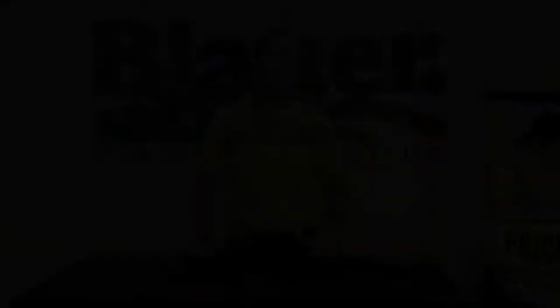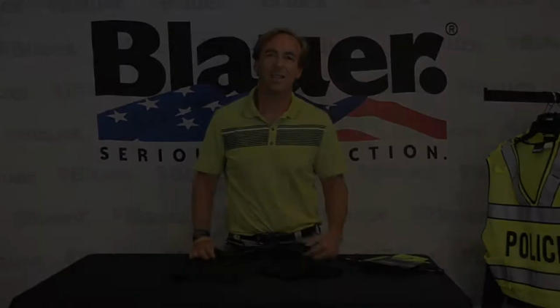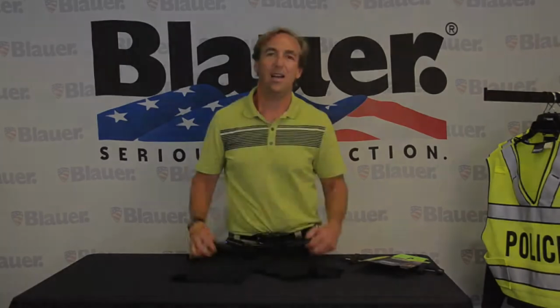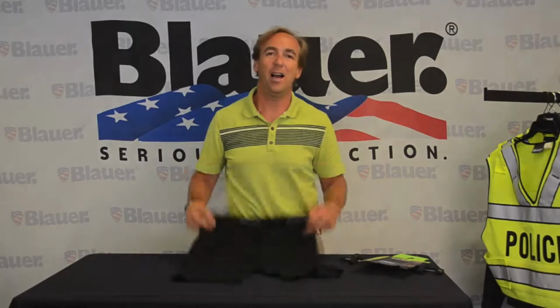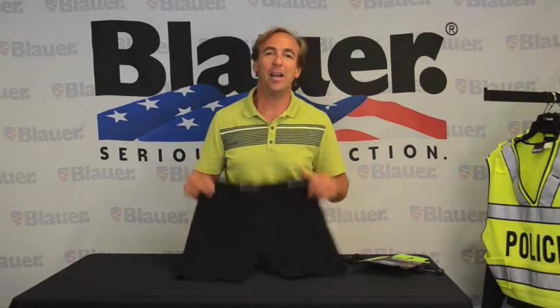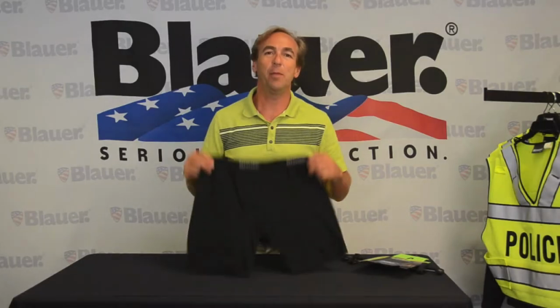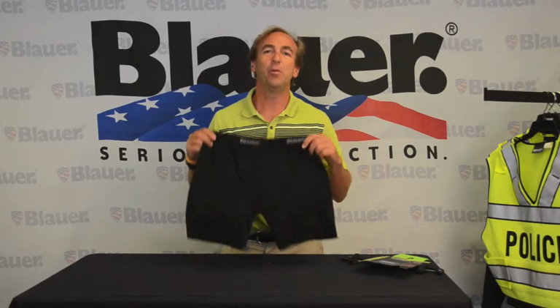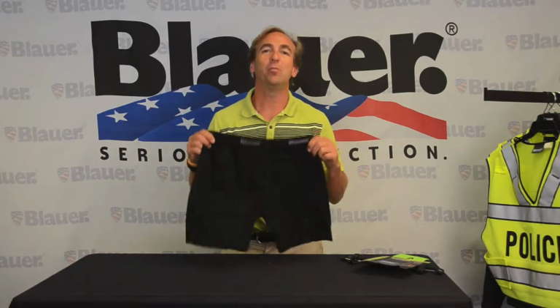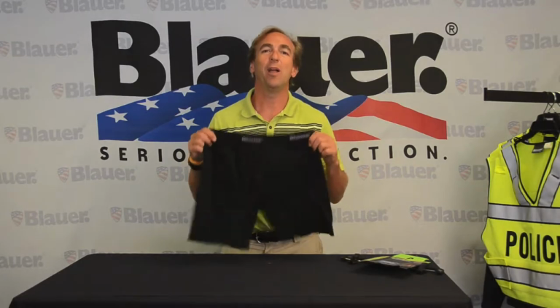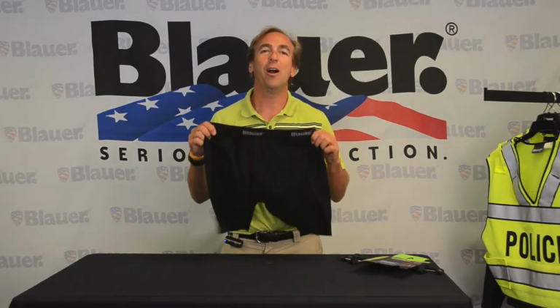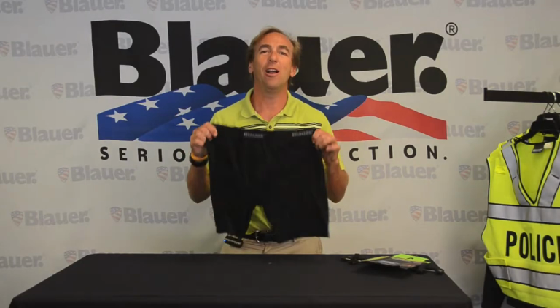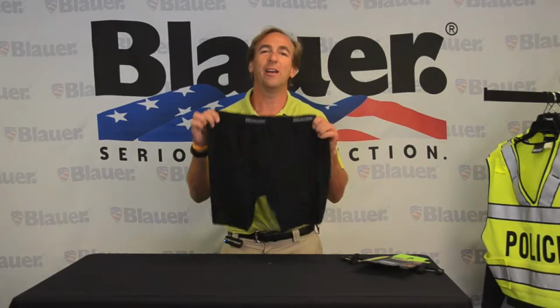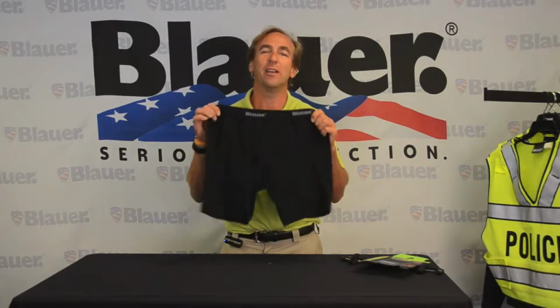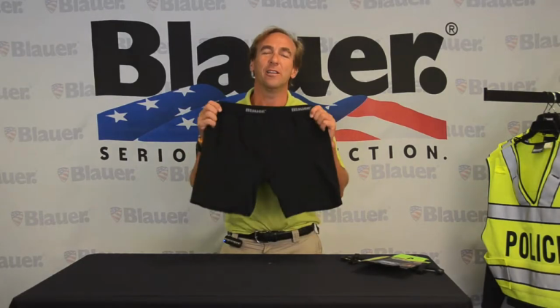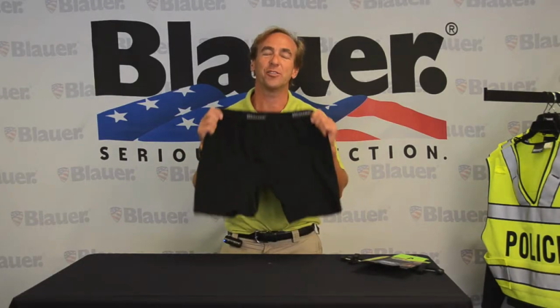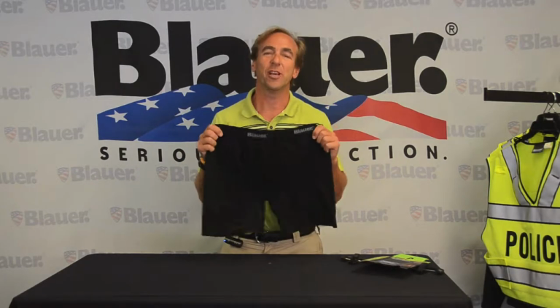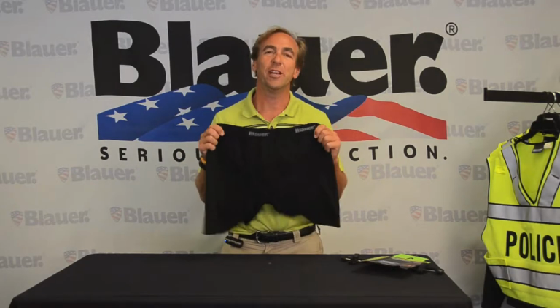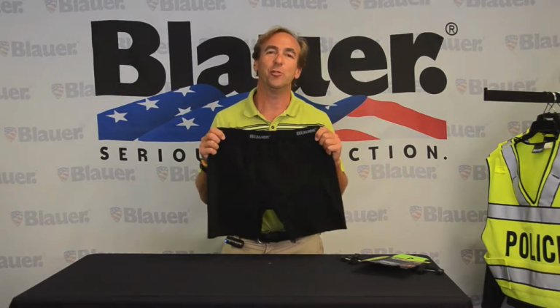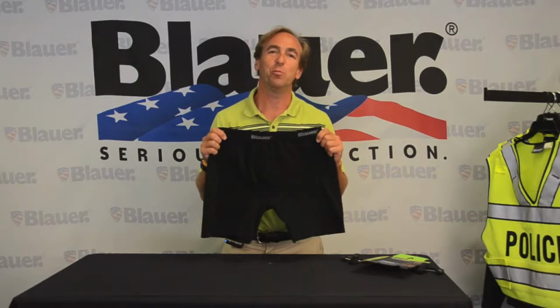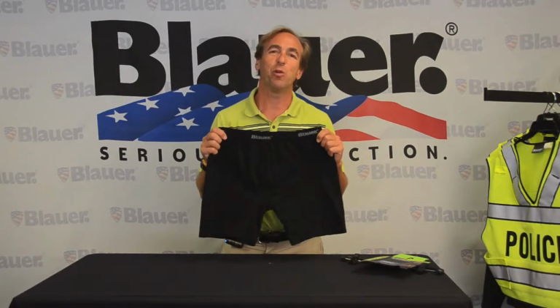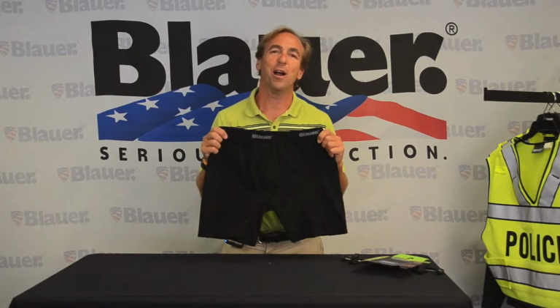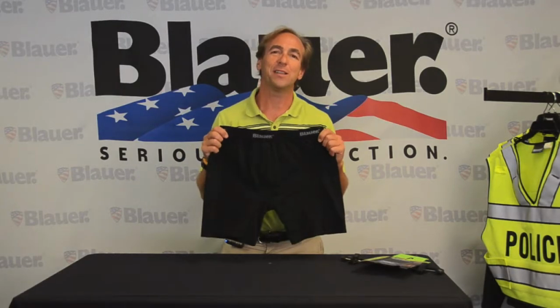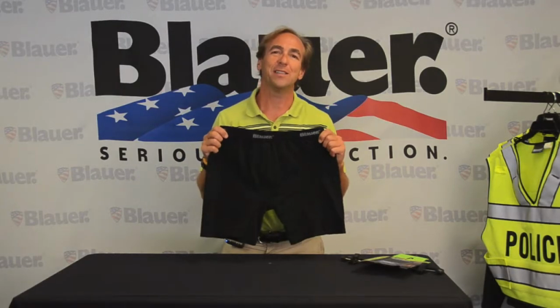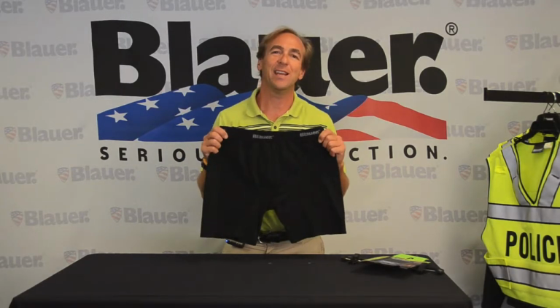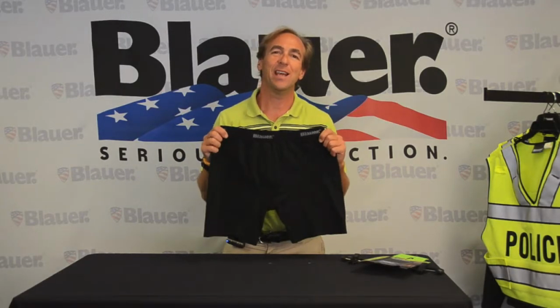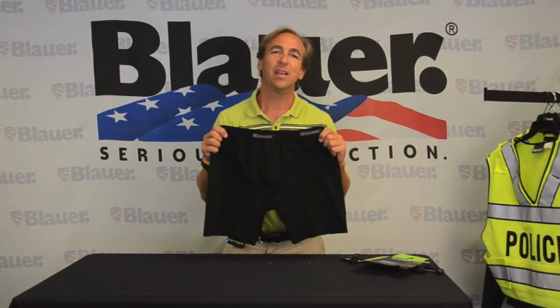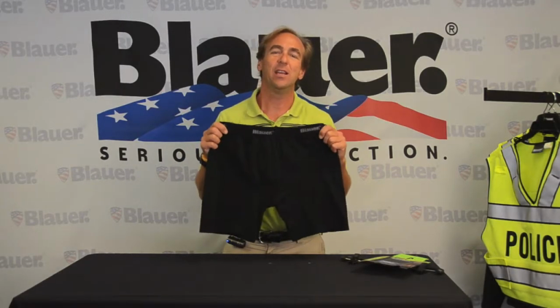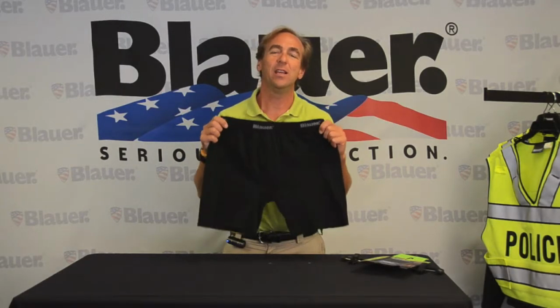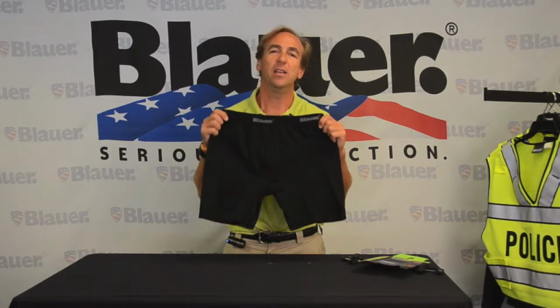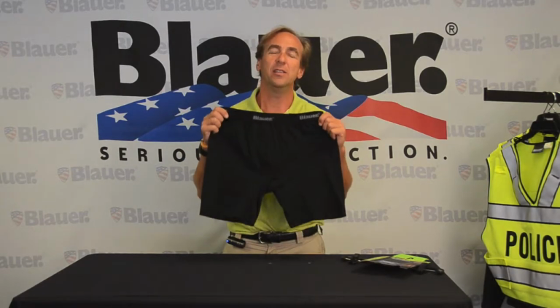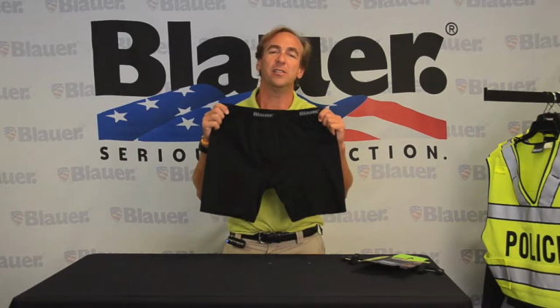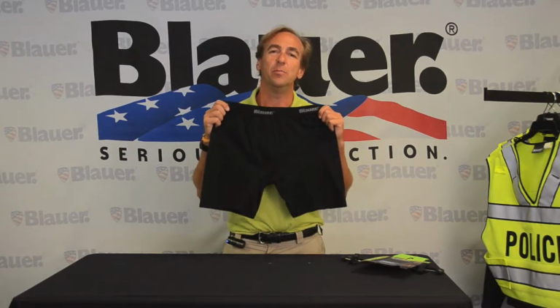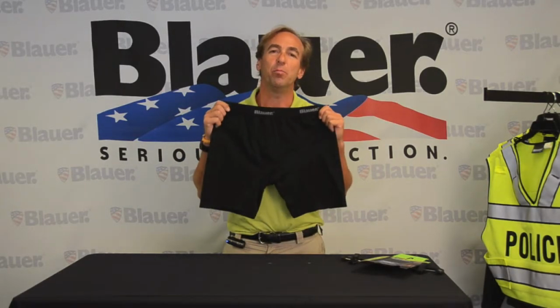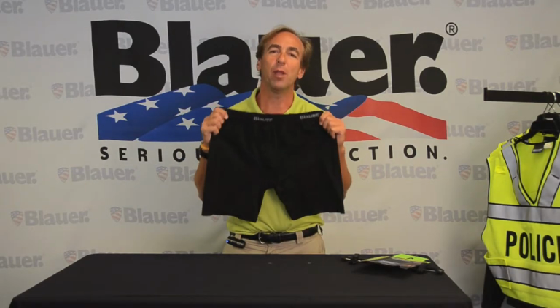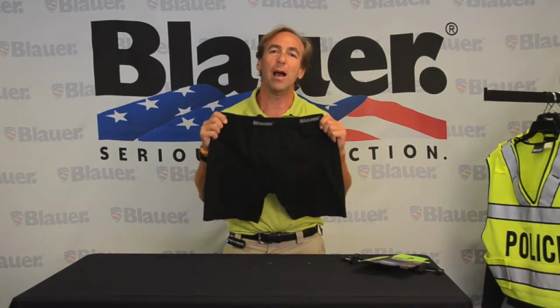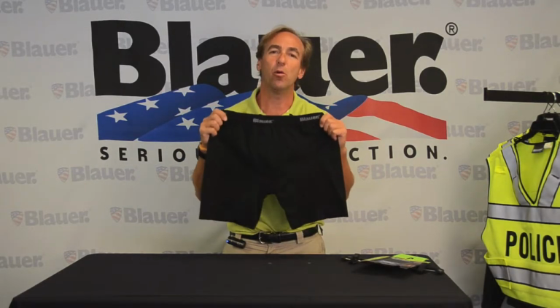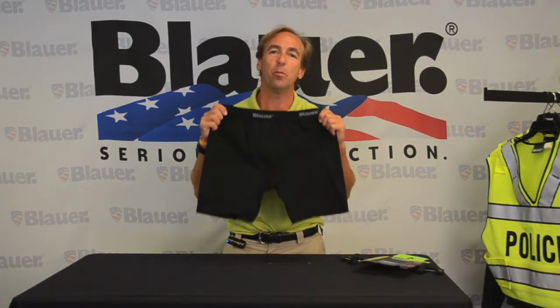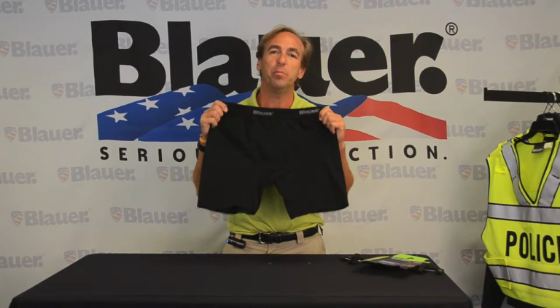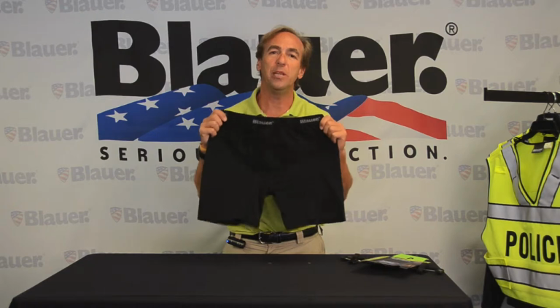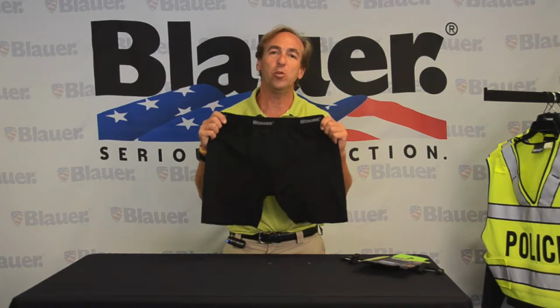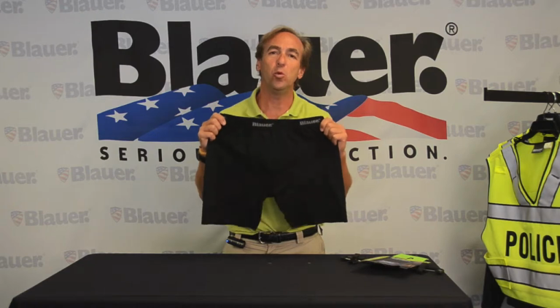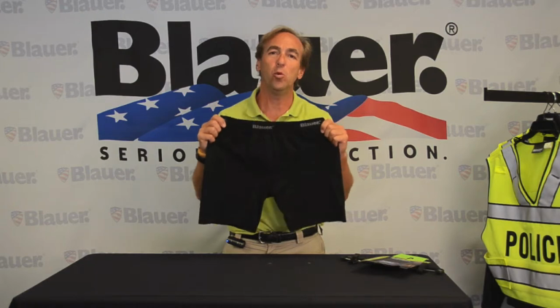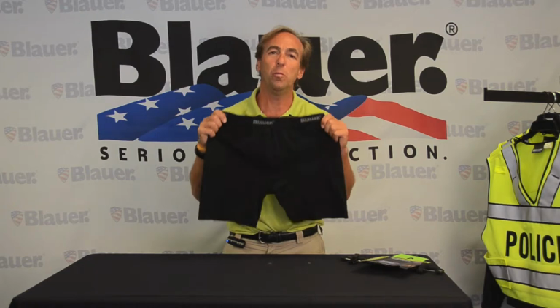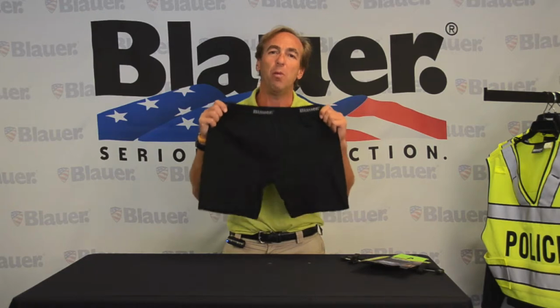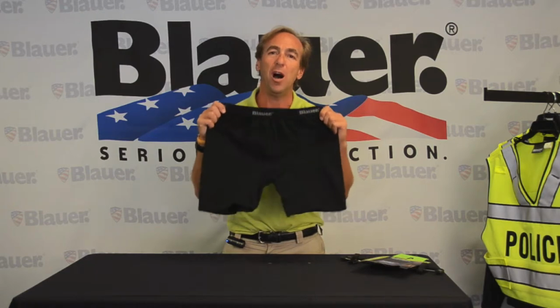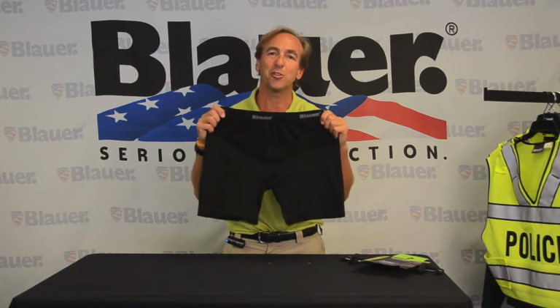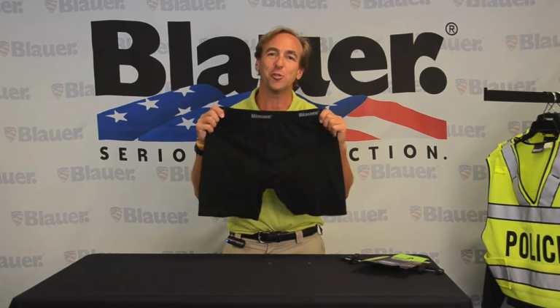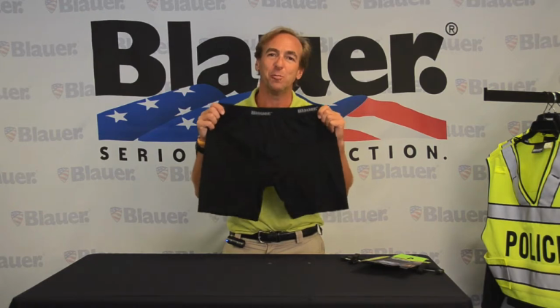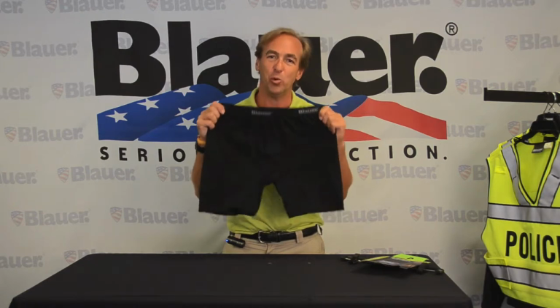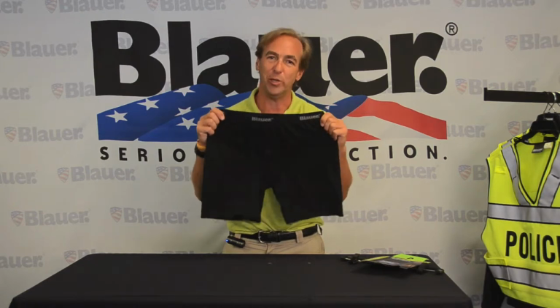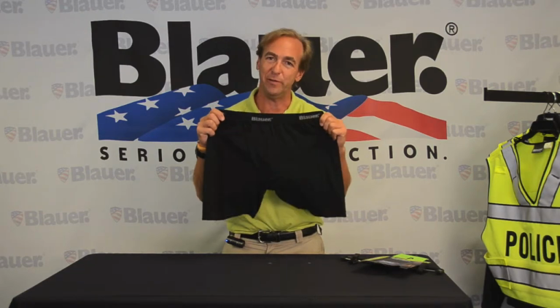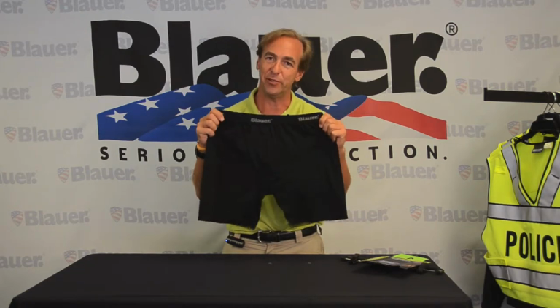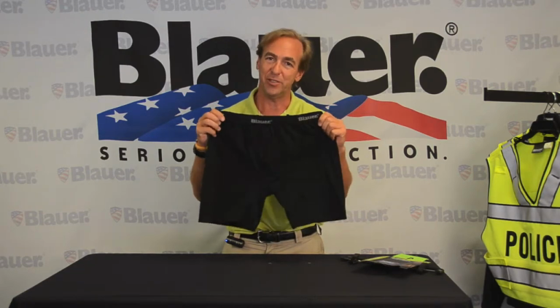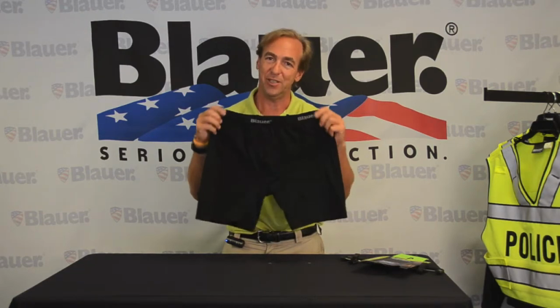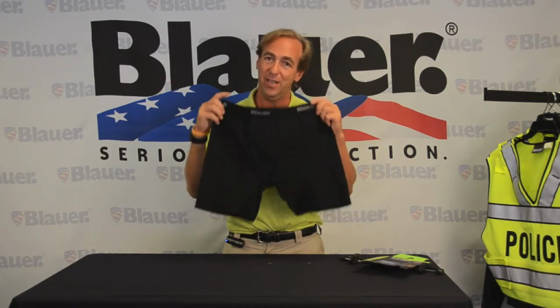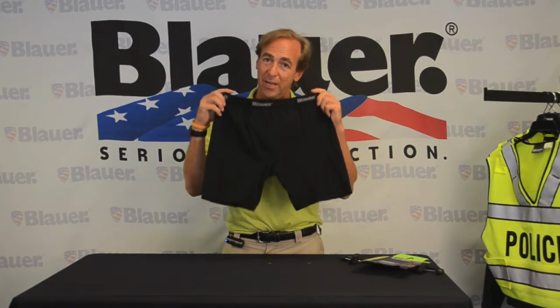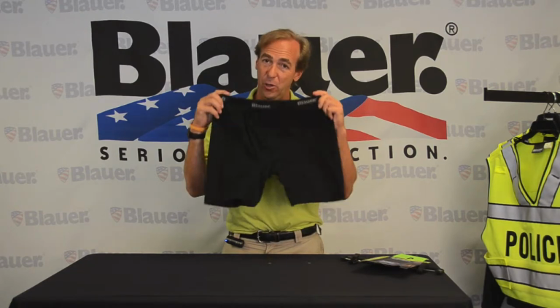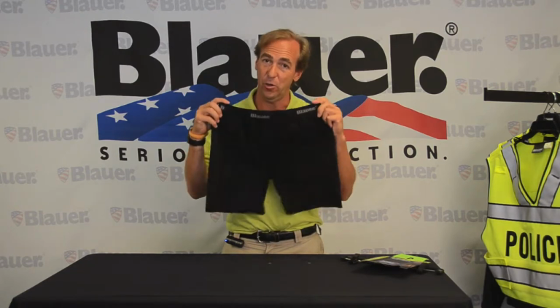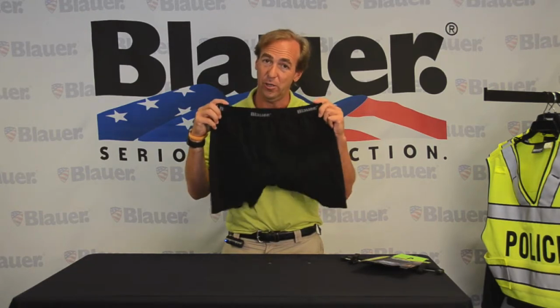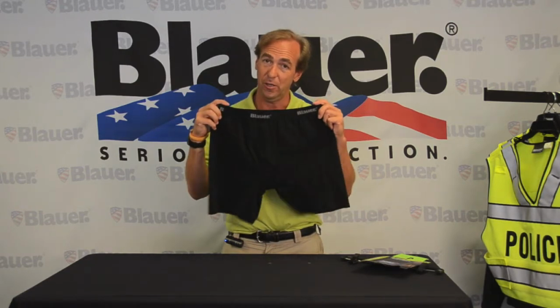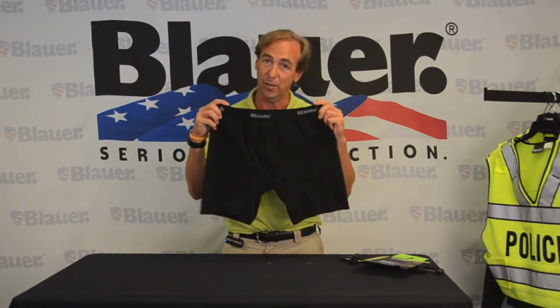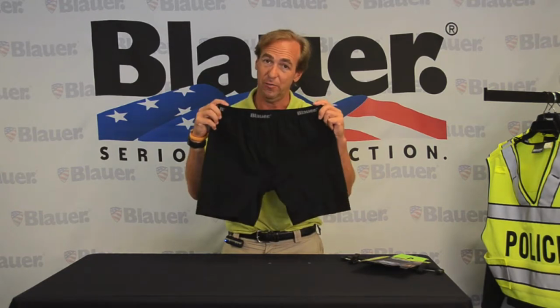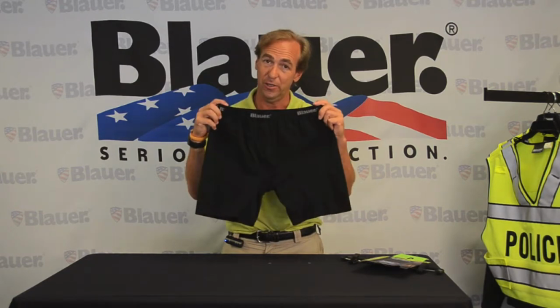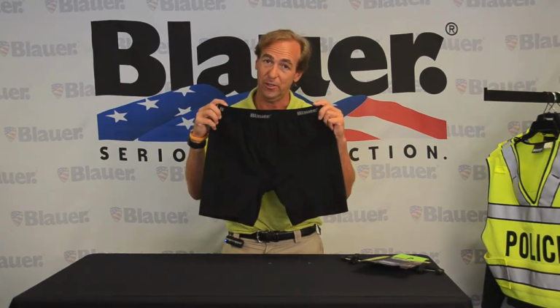Hi, I'm Bill Blauer. I've got an exciting new product today. It's the Blauer Be Cool Boxer Briefs. I know you're going to love these.